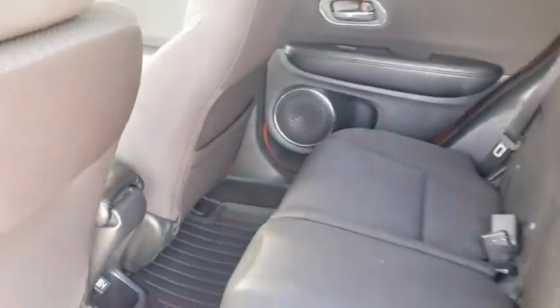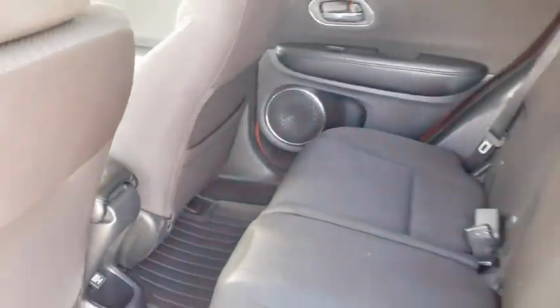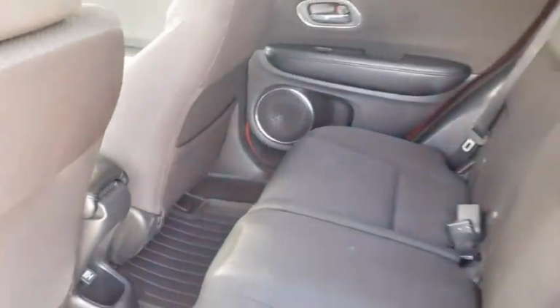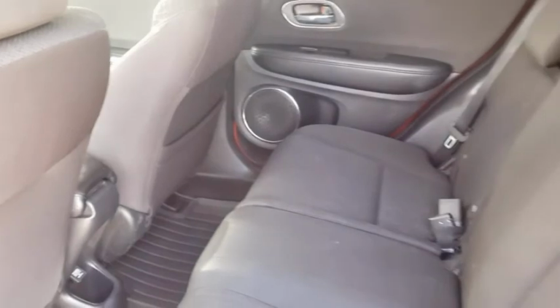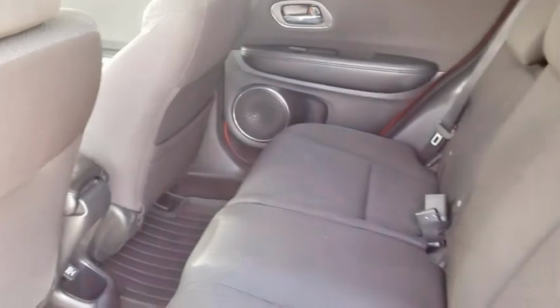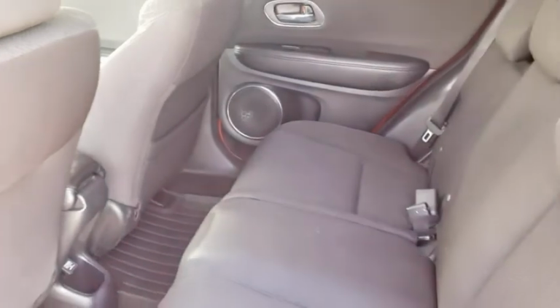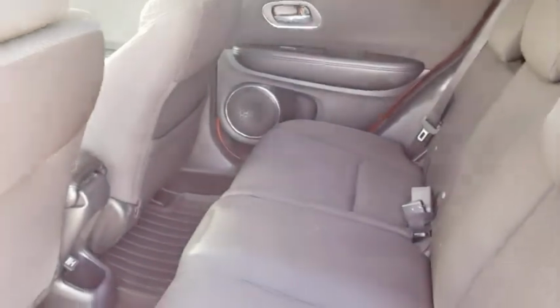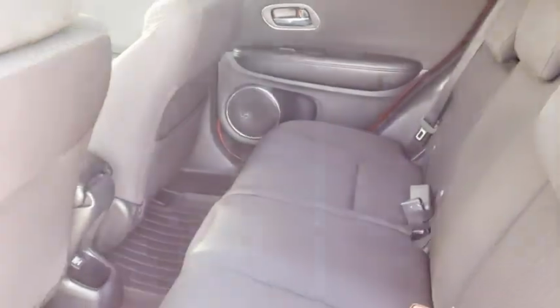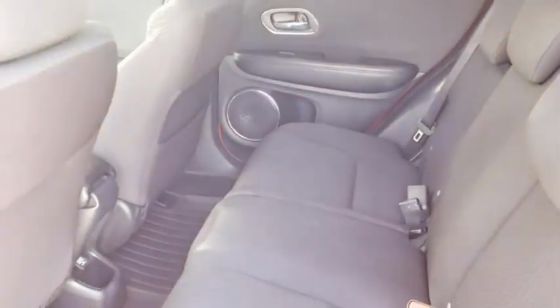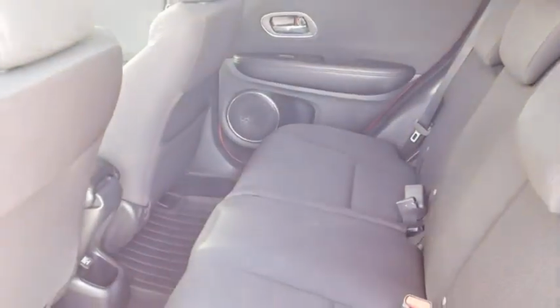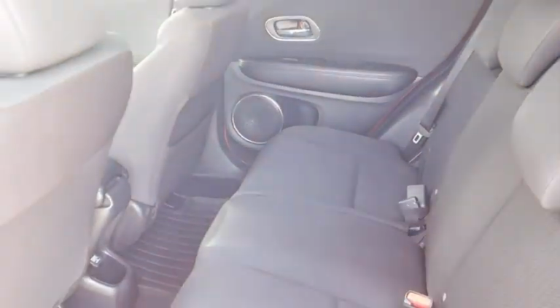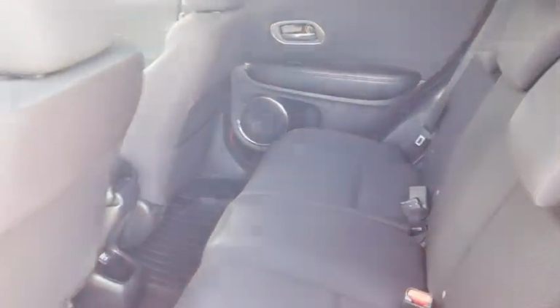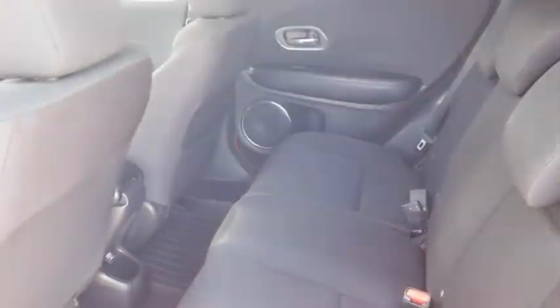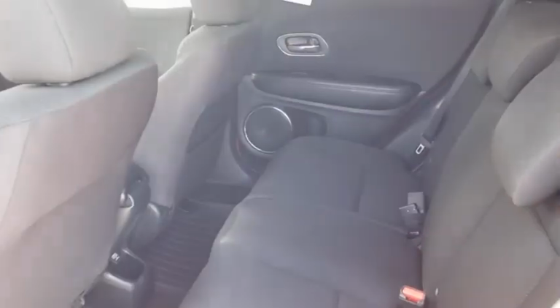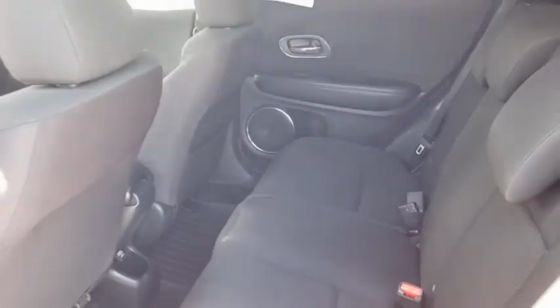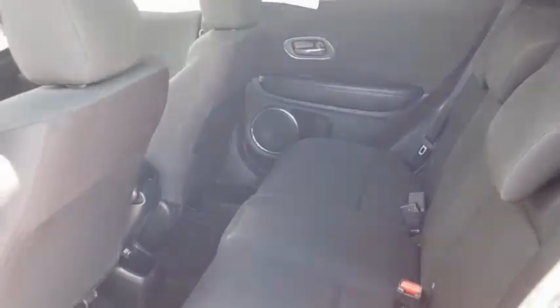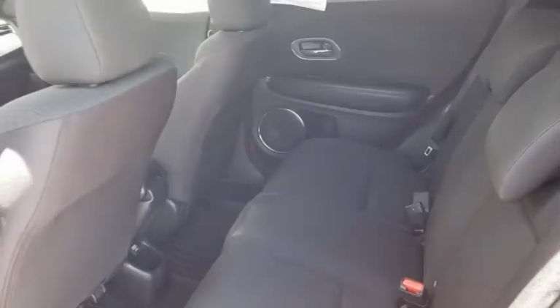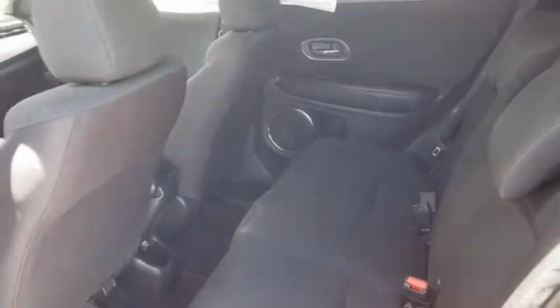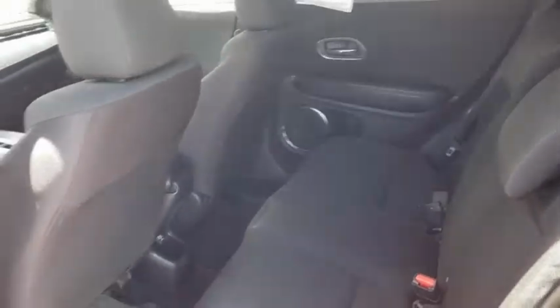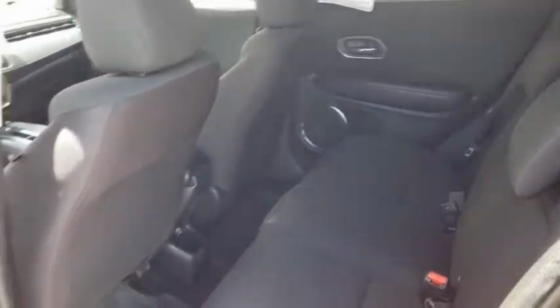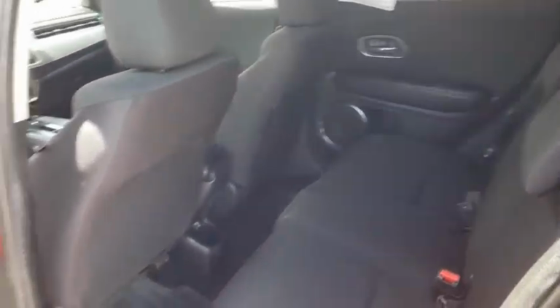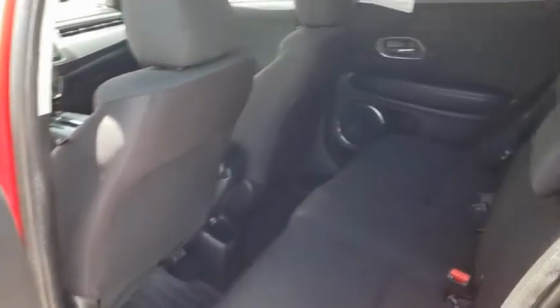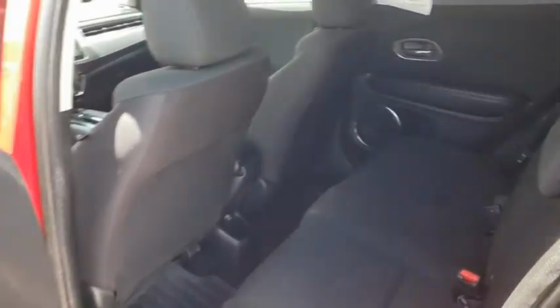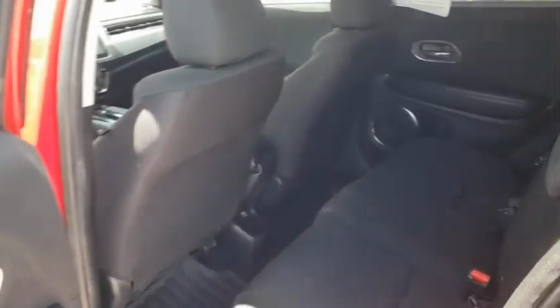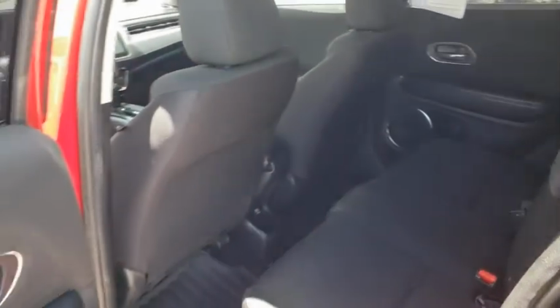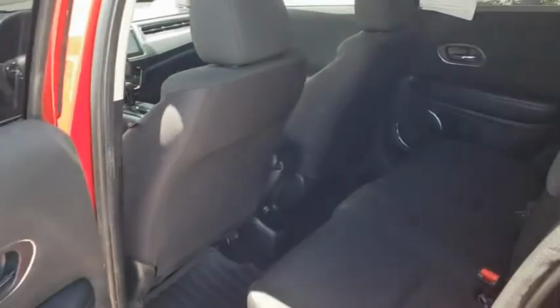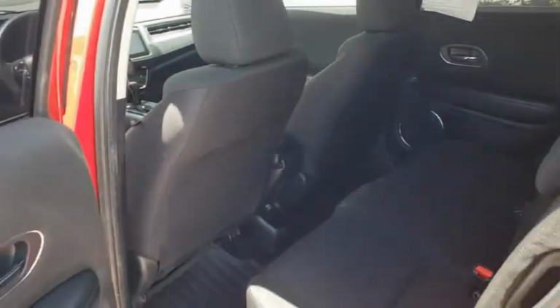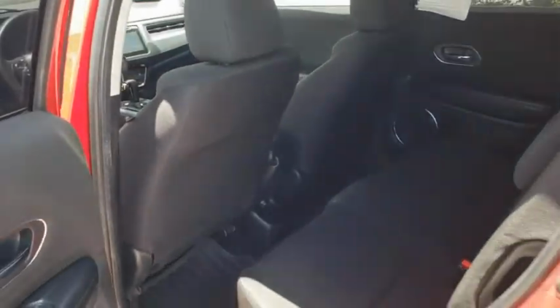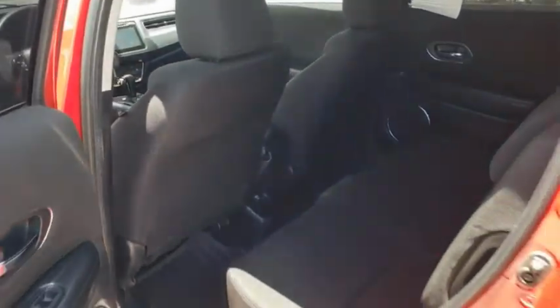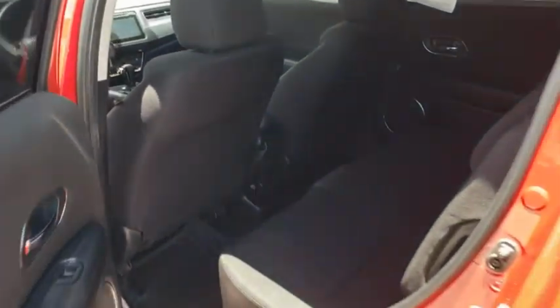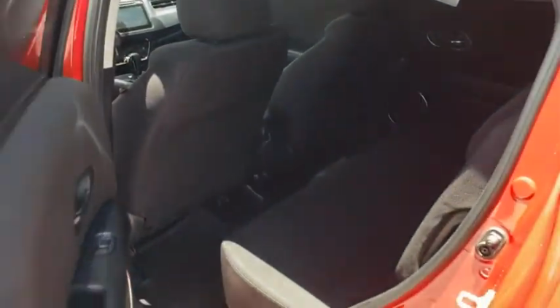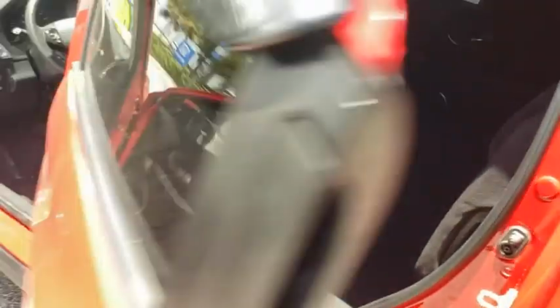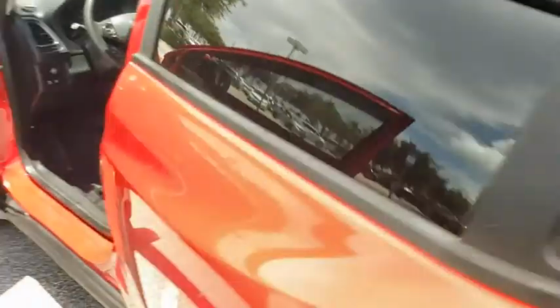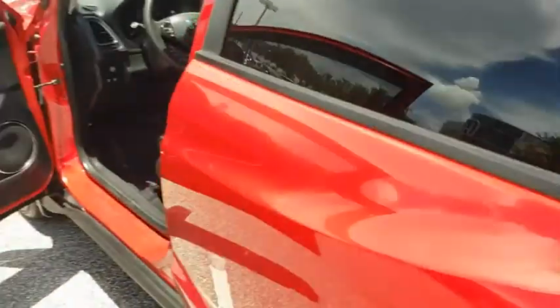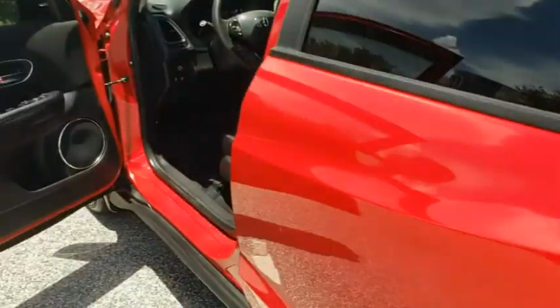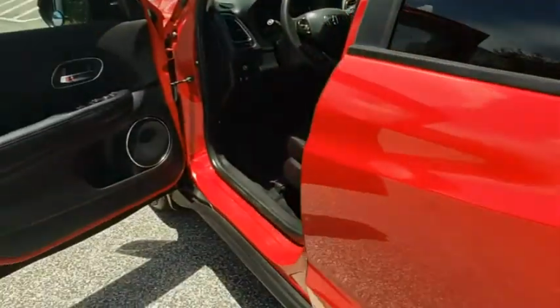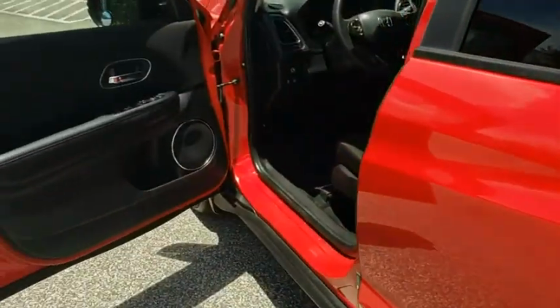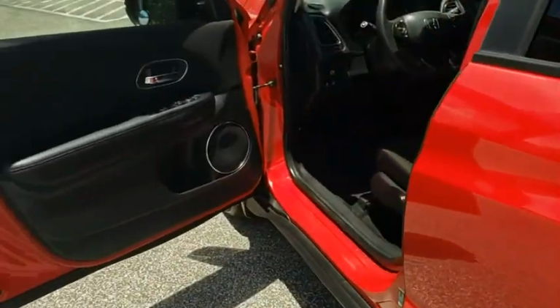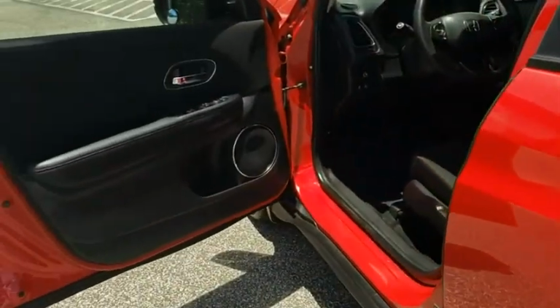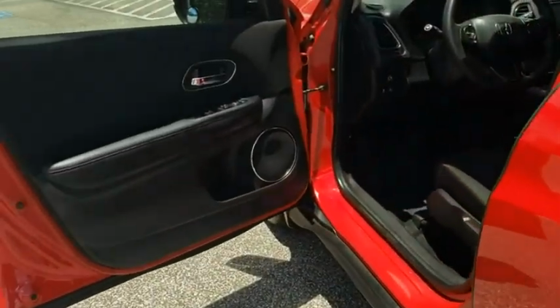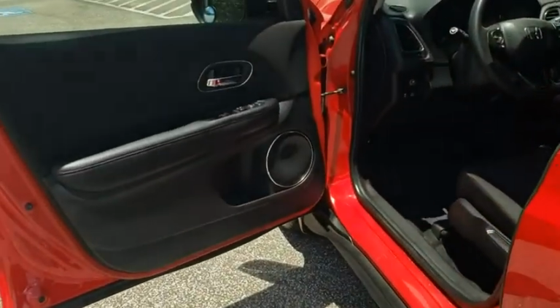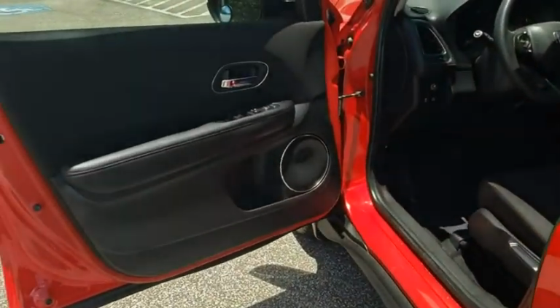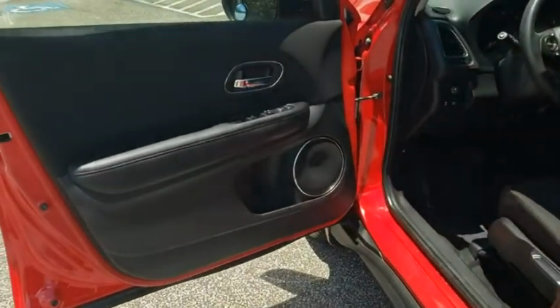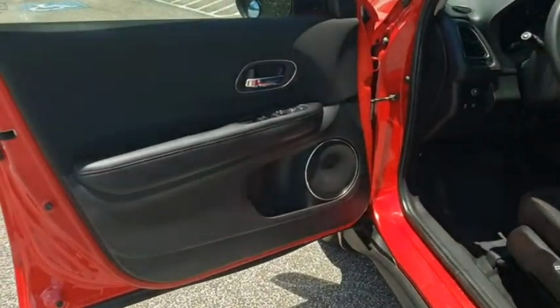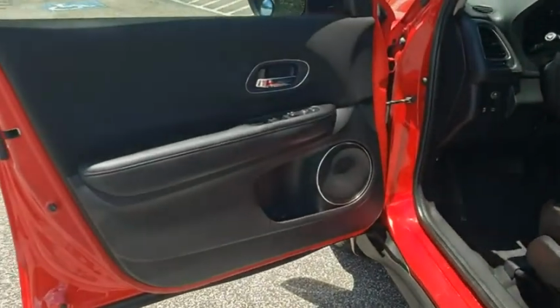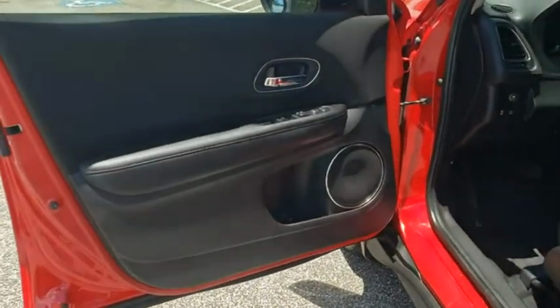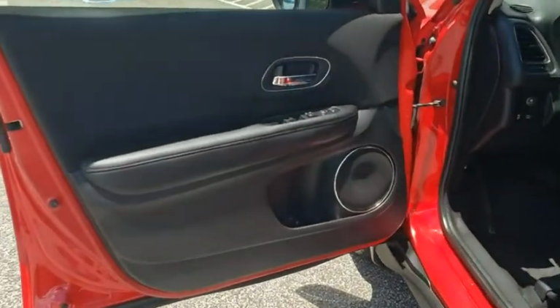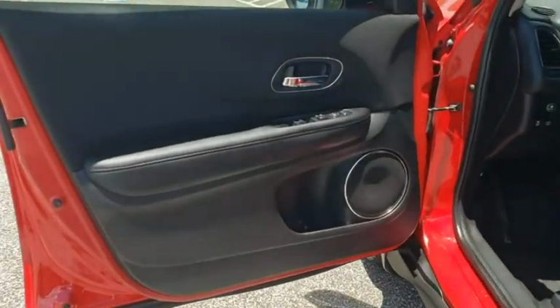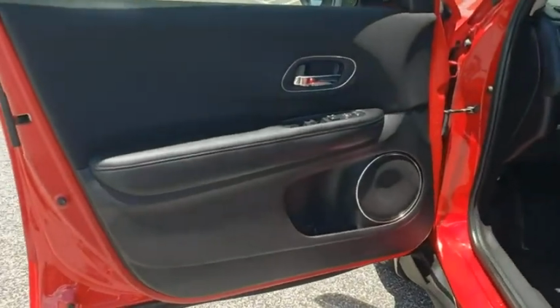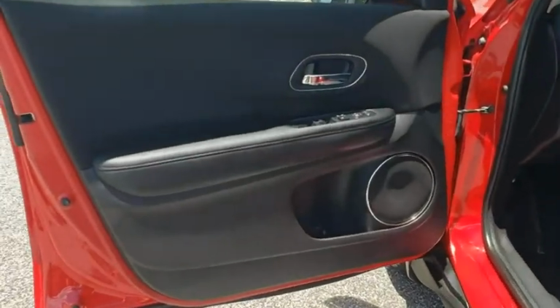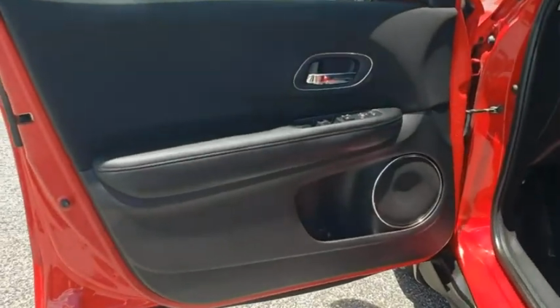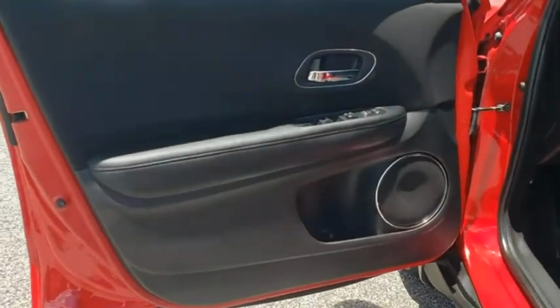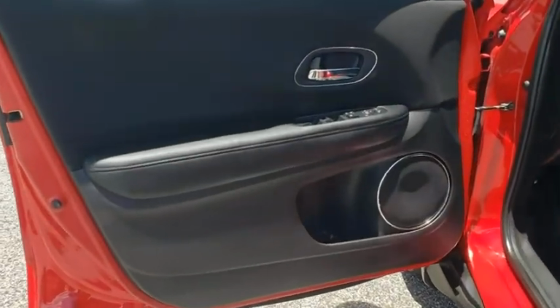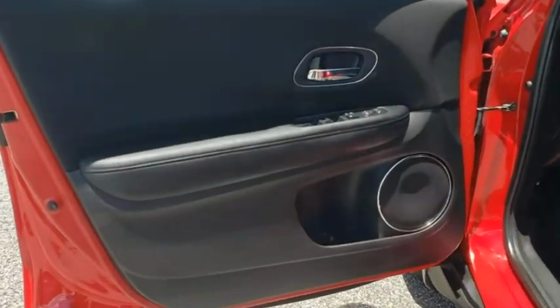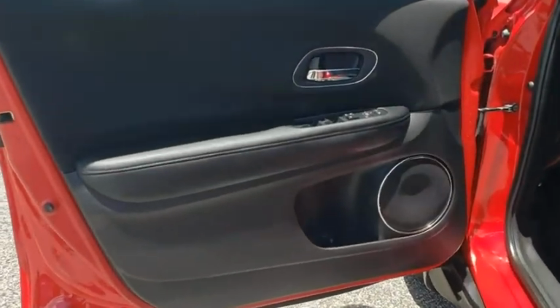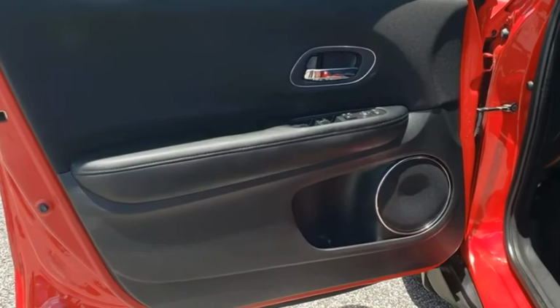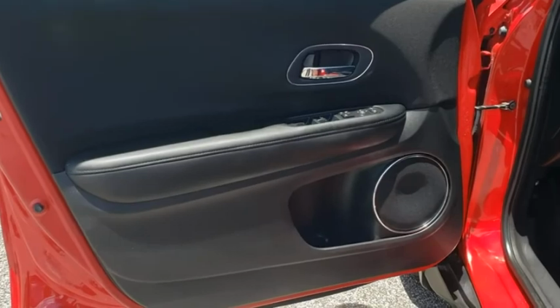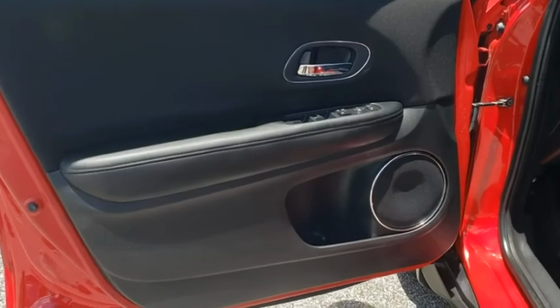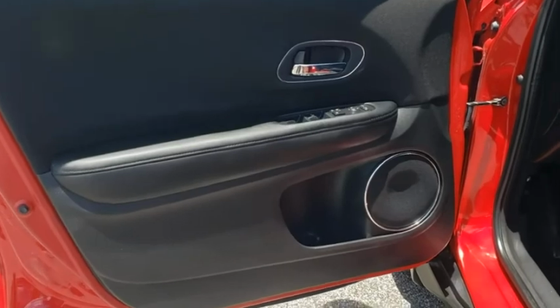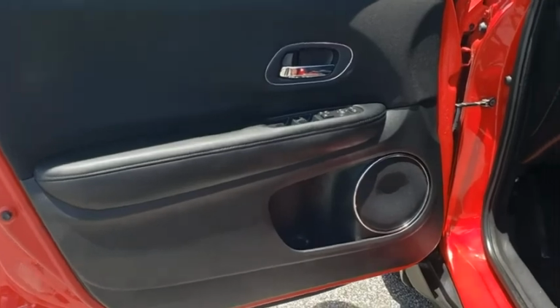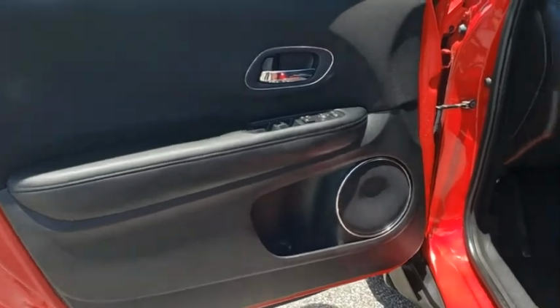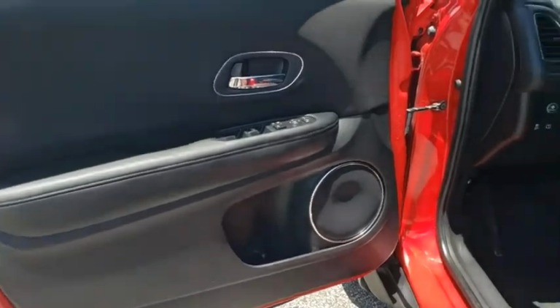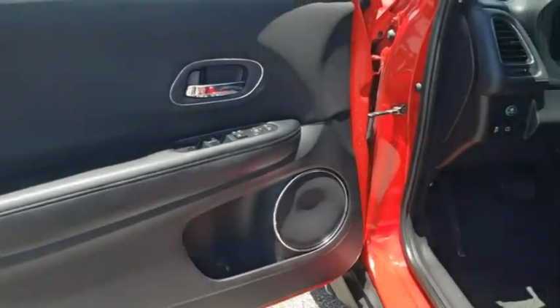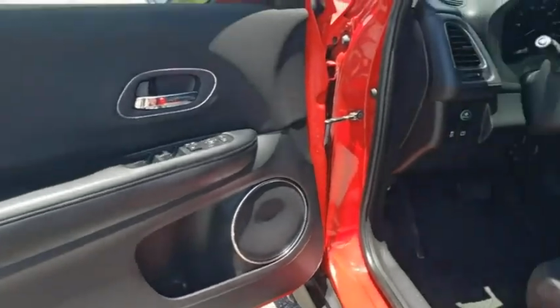Cruise control, keyless start, rear defrost, AM-FM stereo radio, climate control, power door locks.